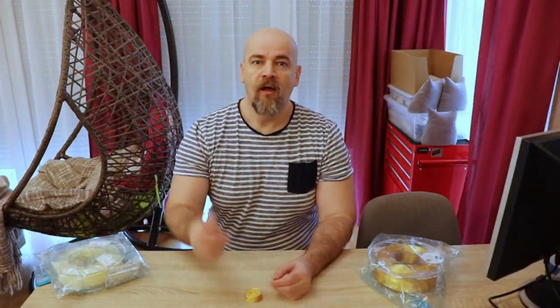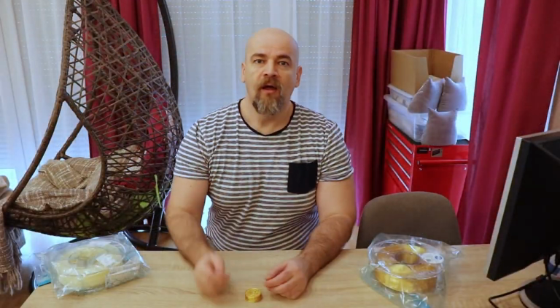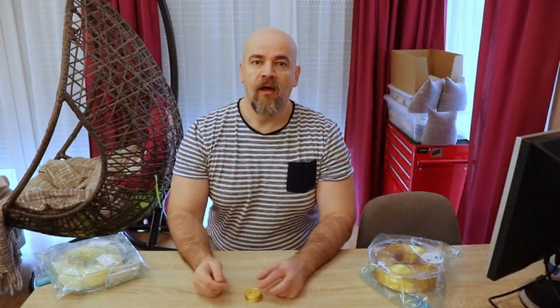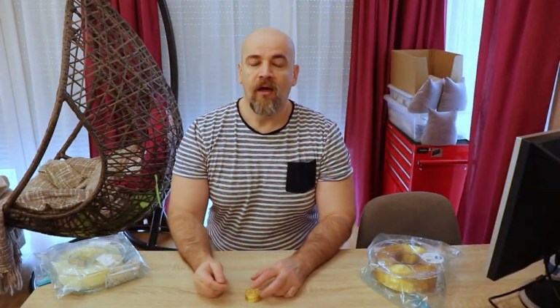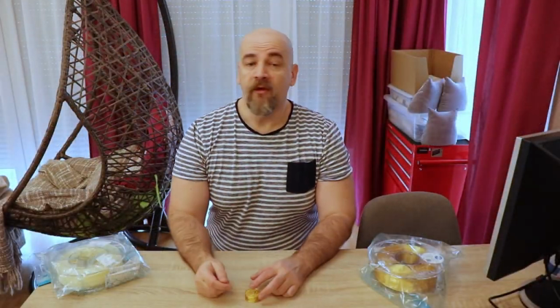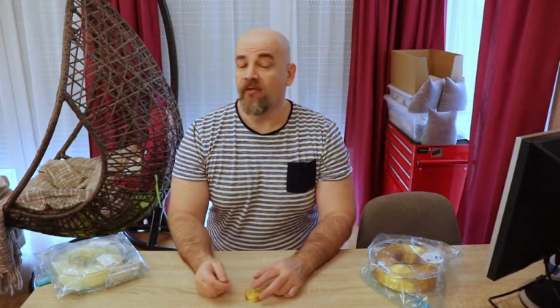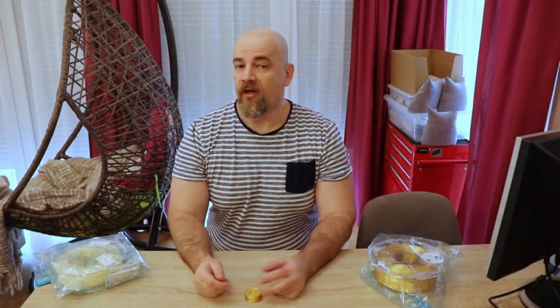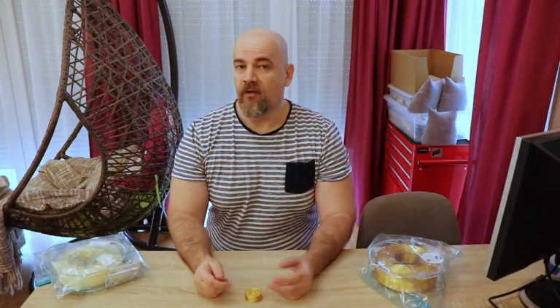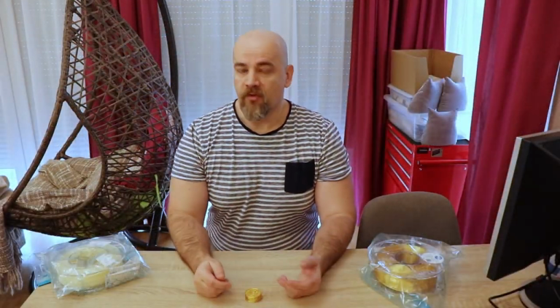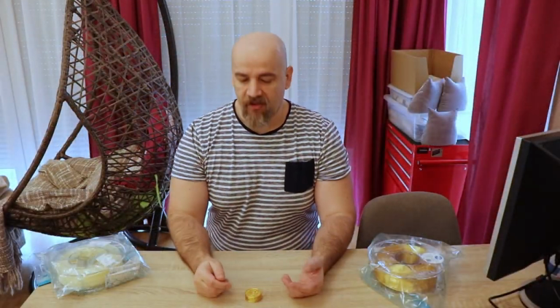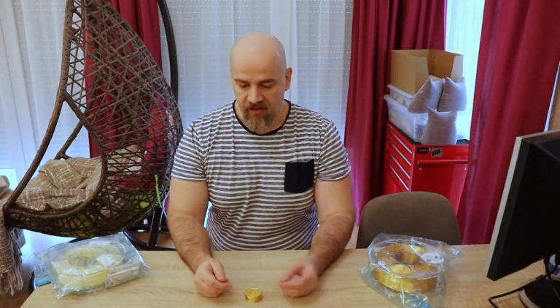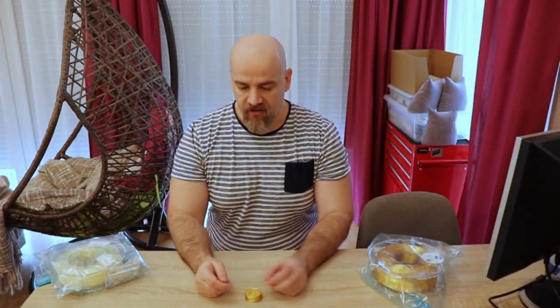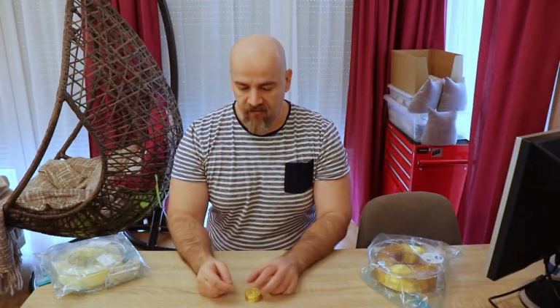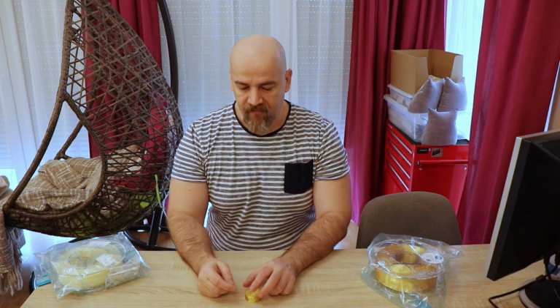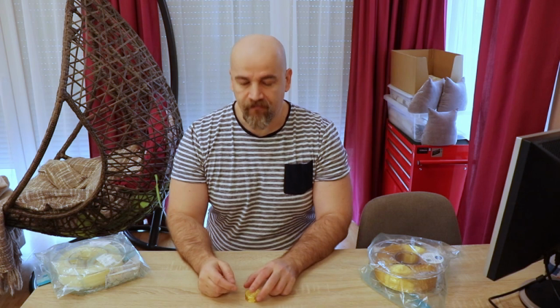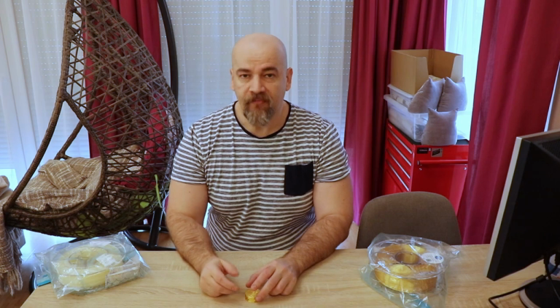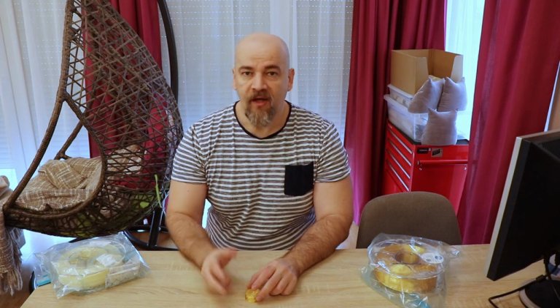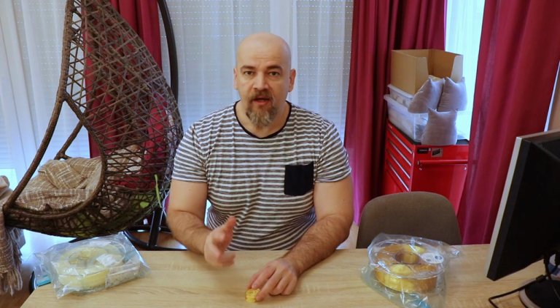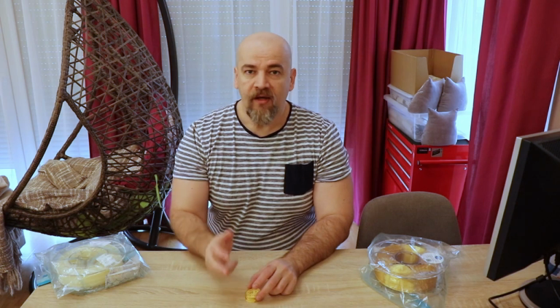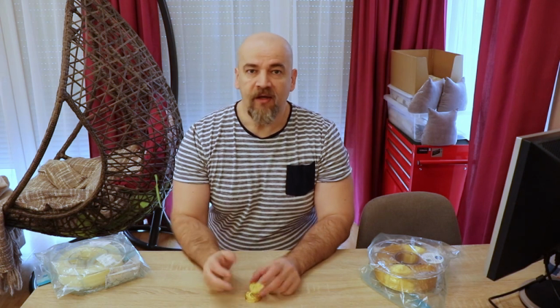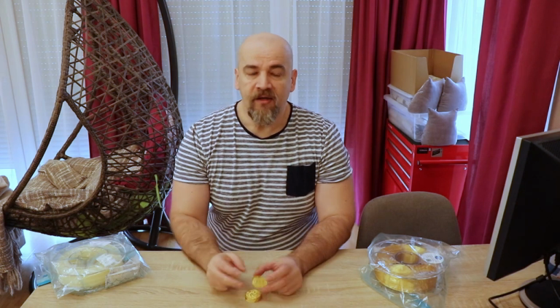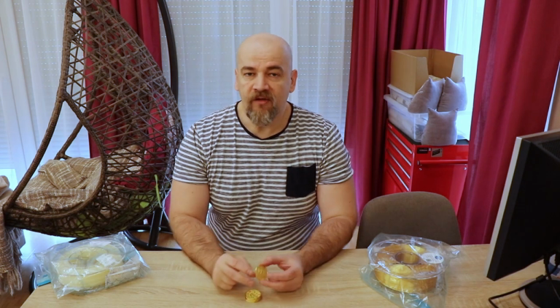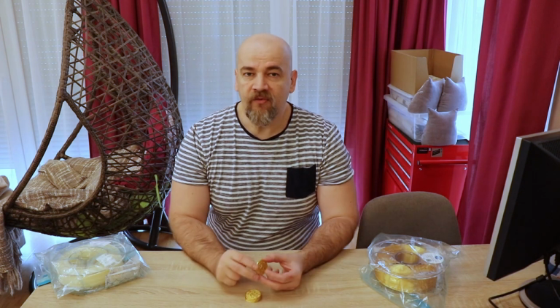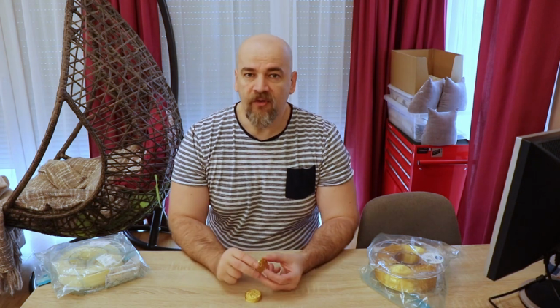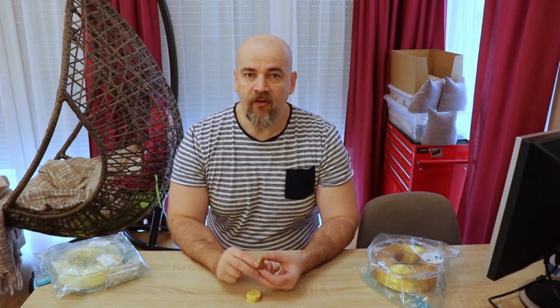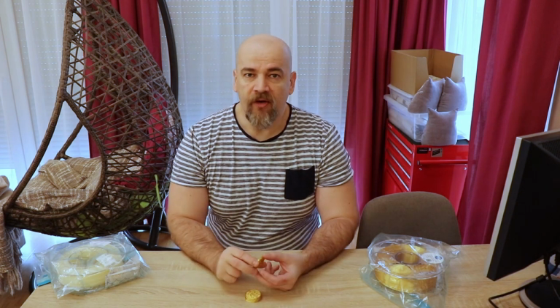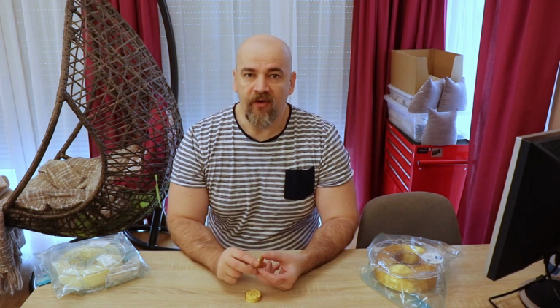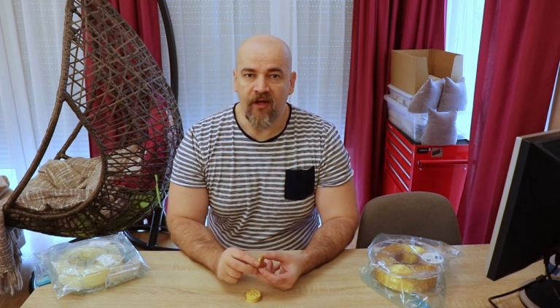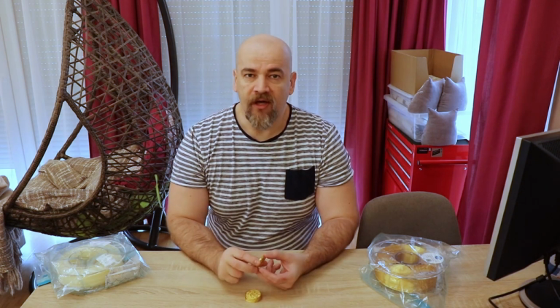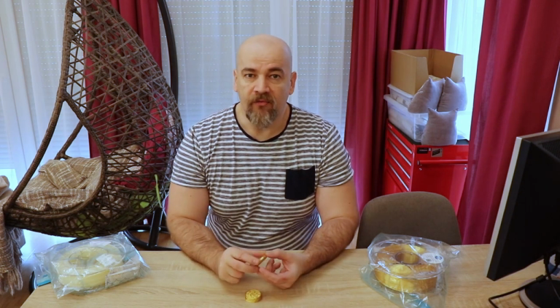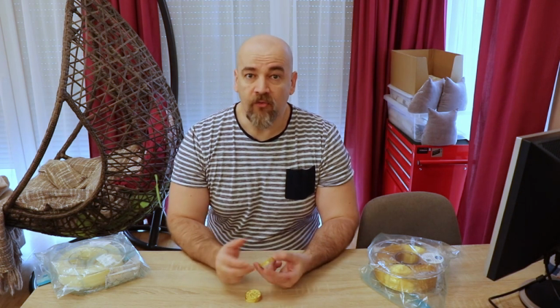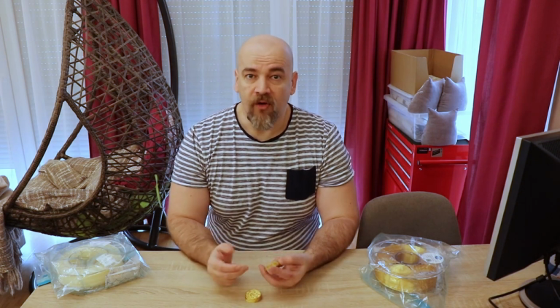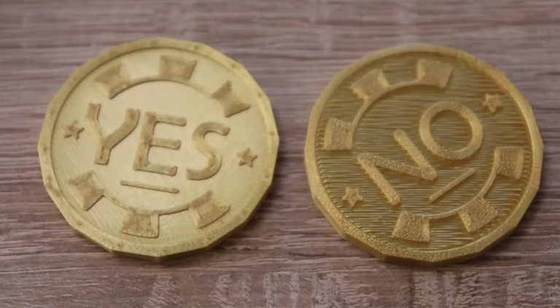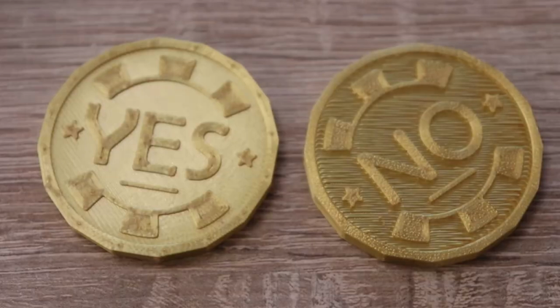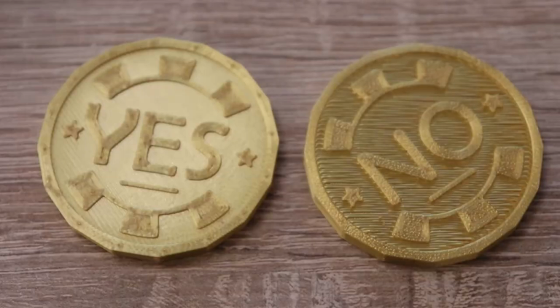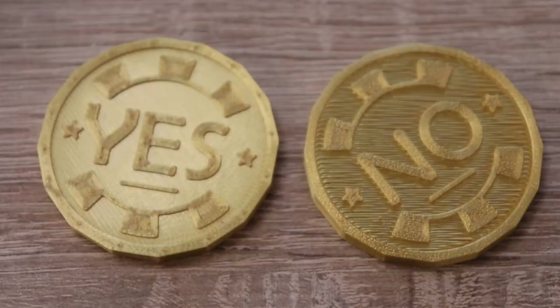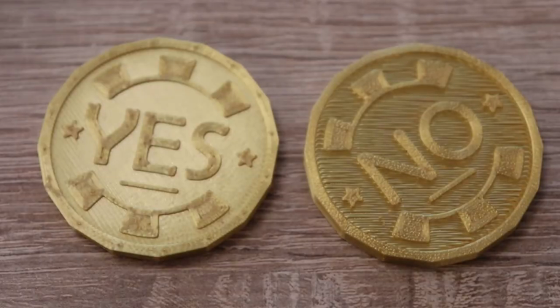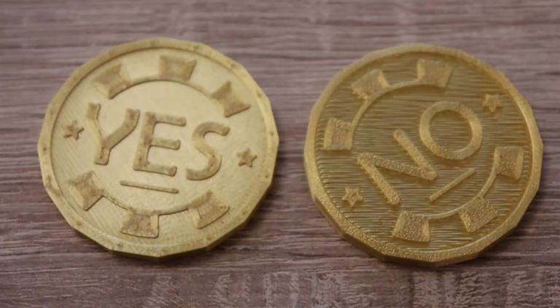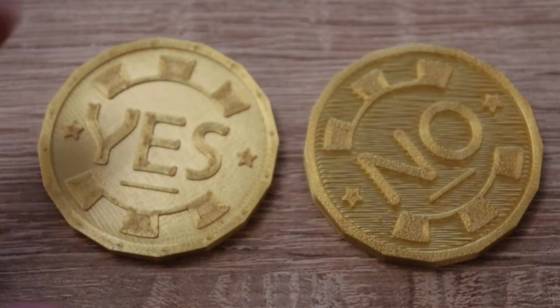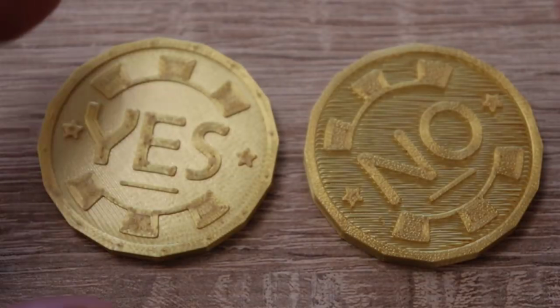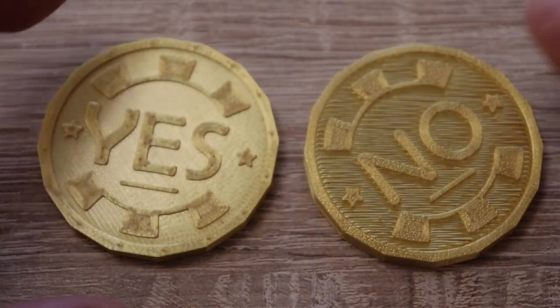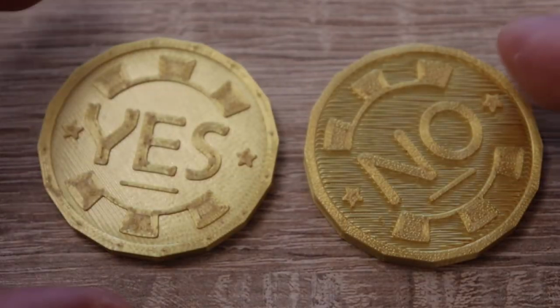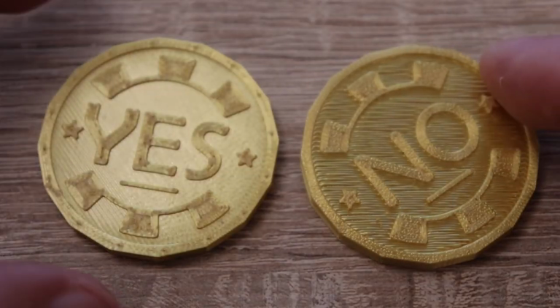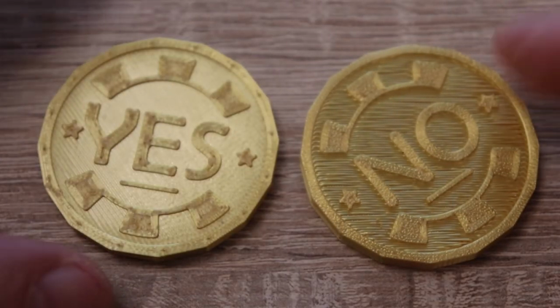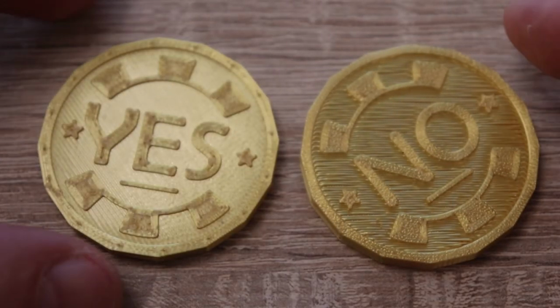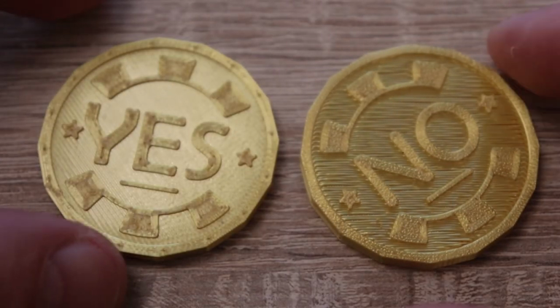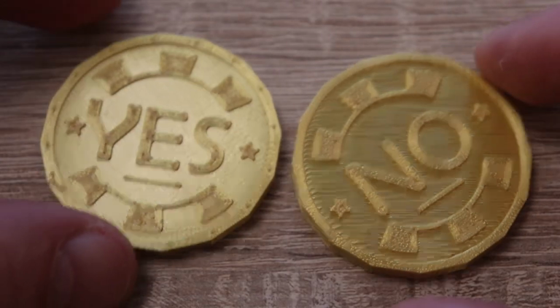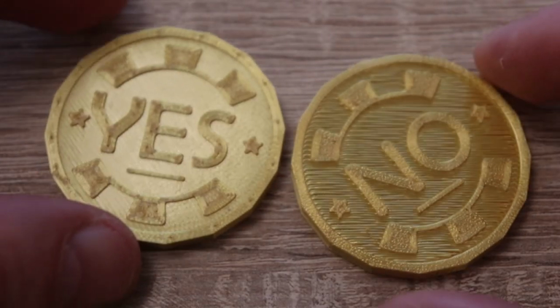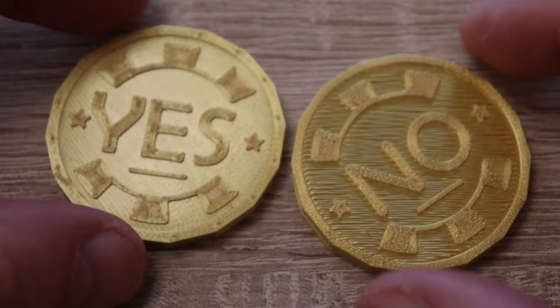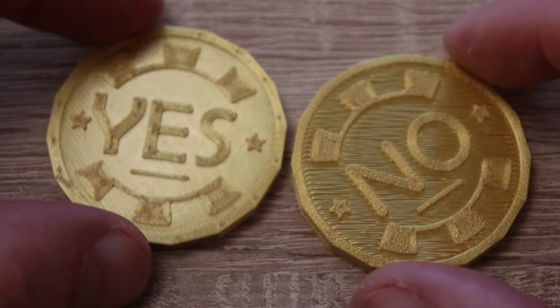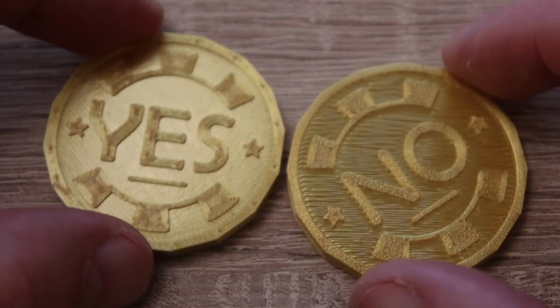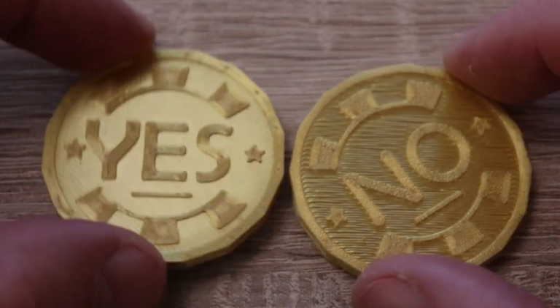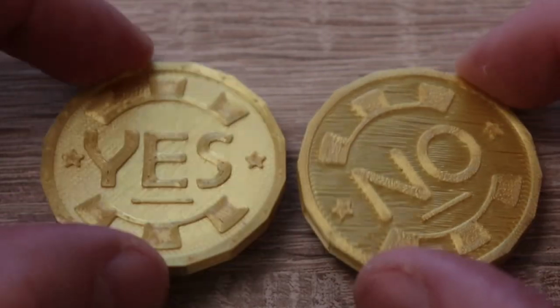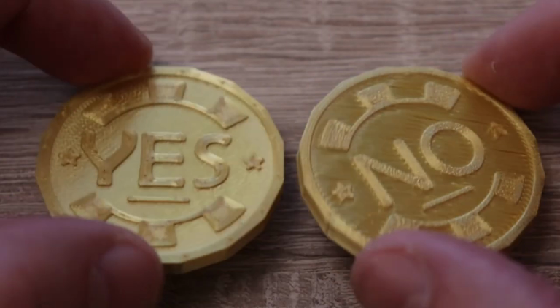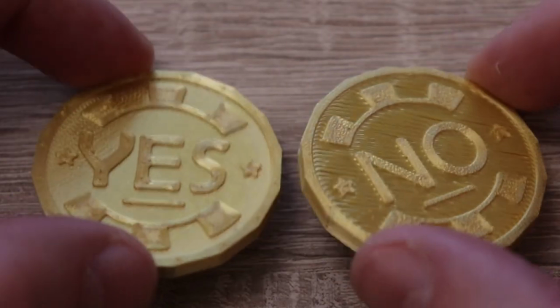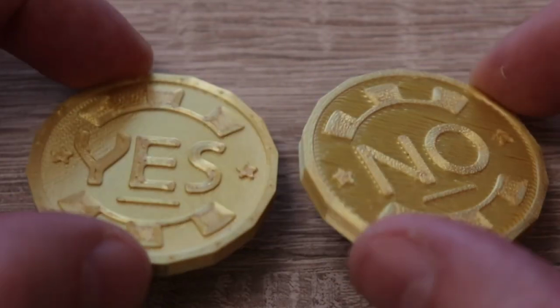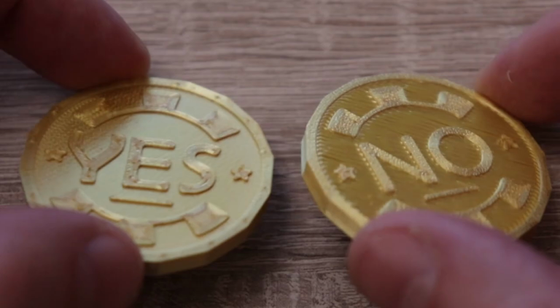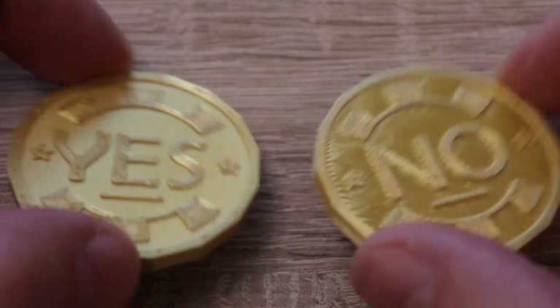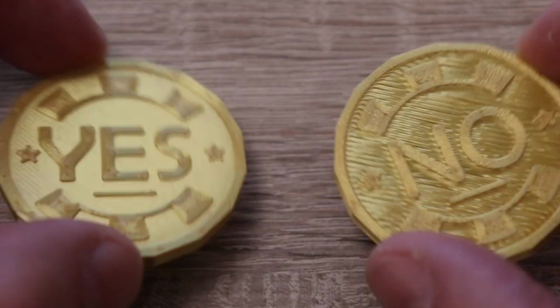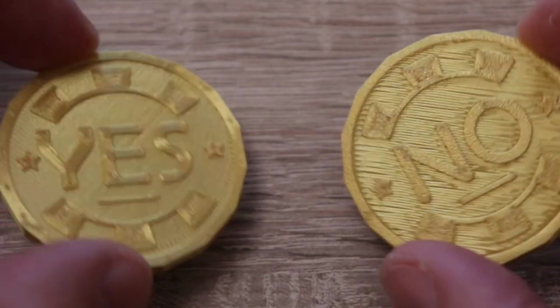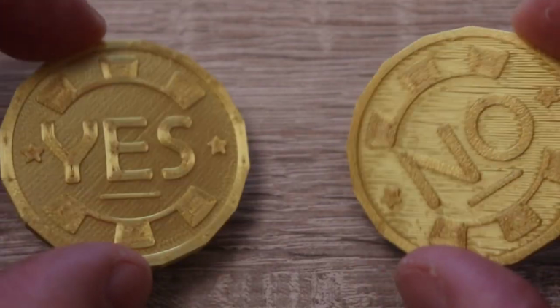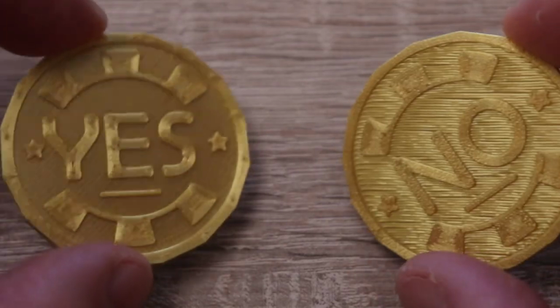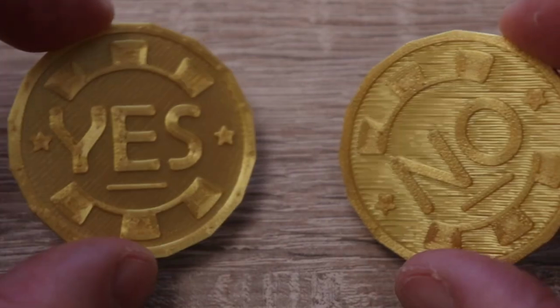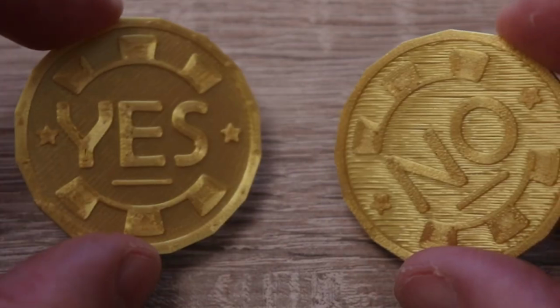Hello and welcome to my TechFarm. In this video I will have two experiments with these CD printed yes-no coins.